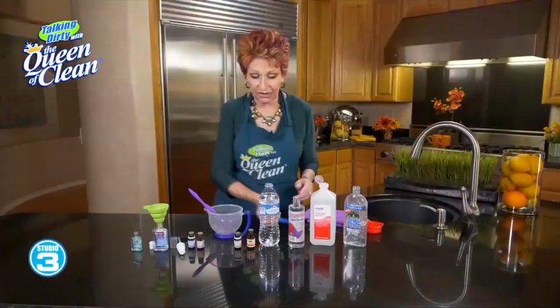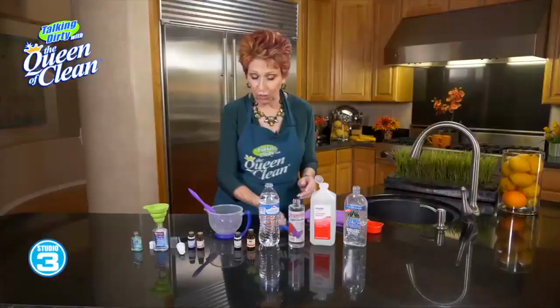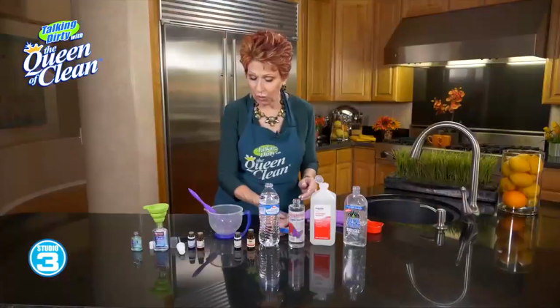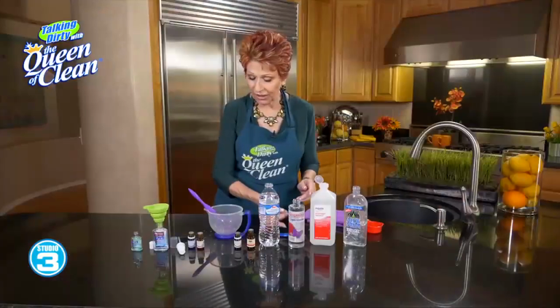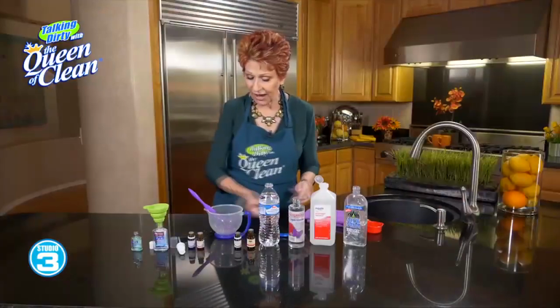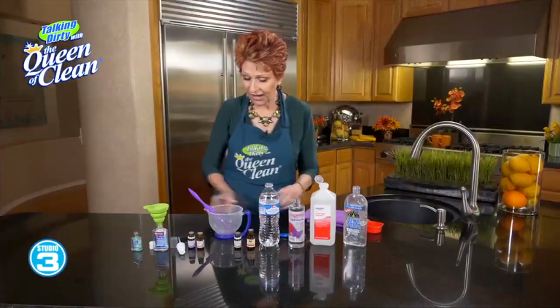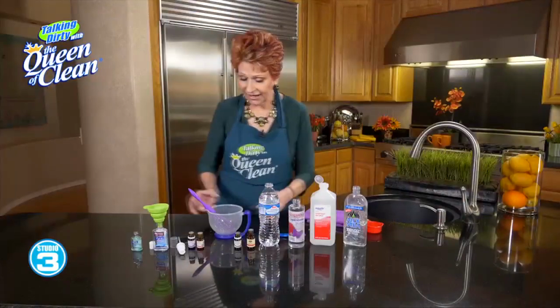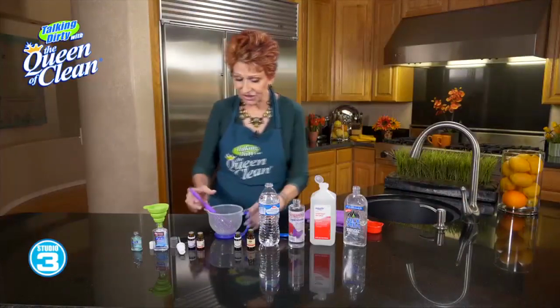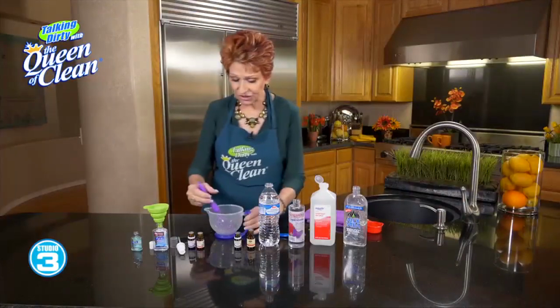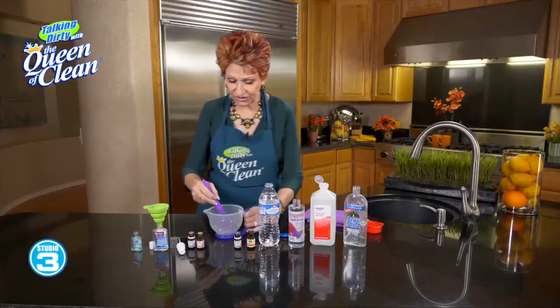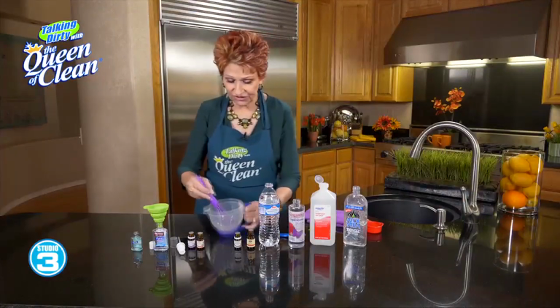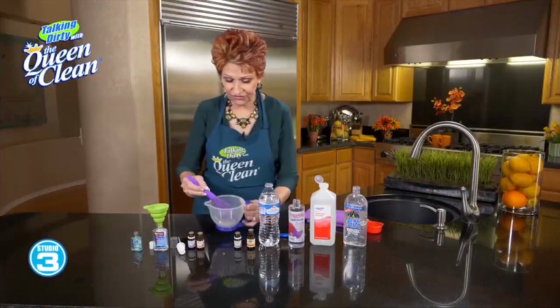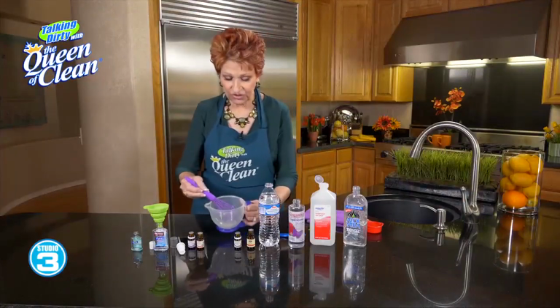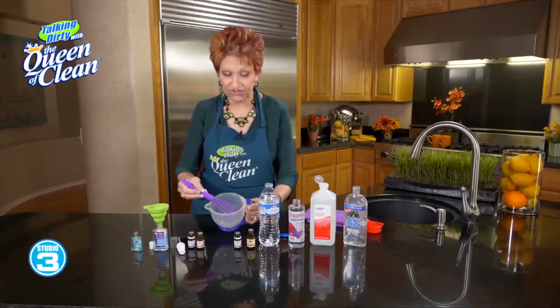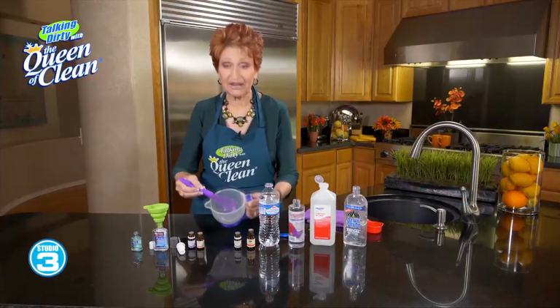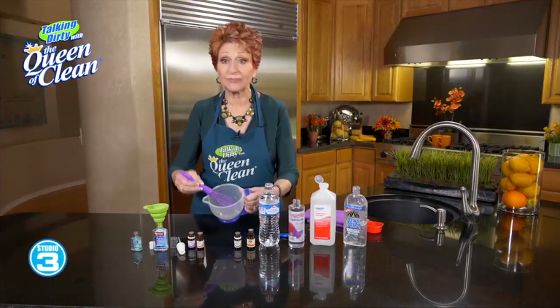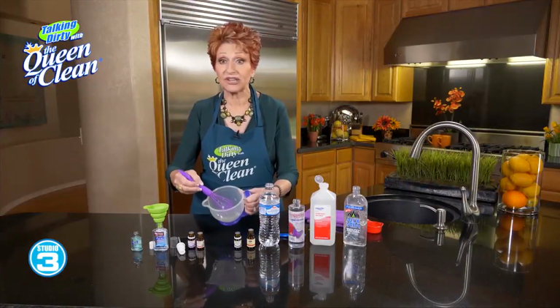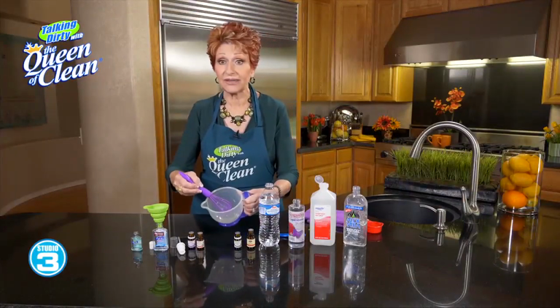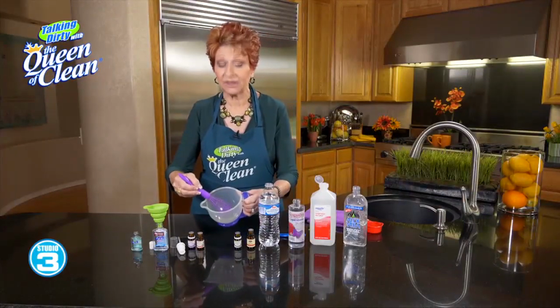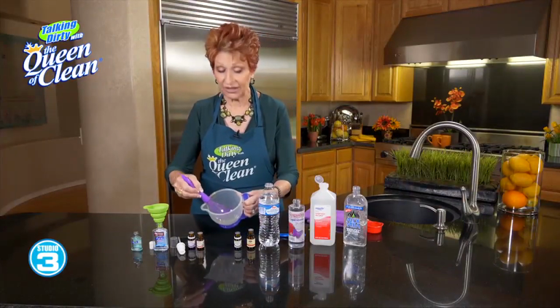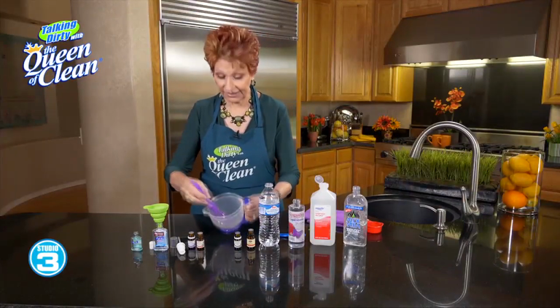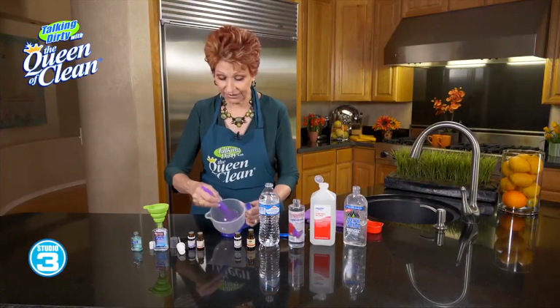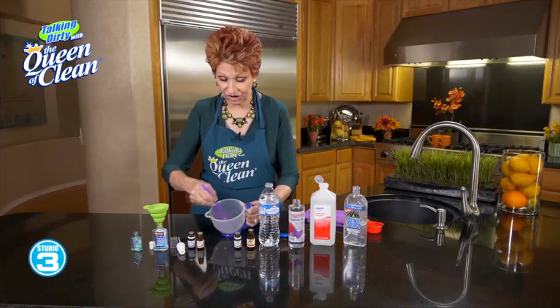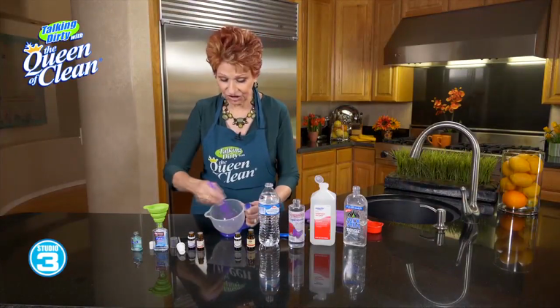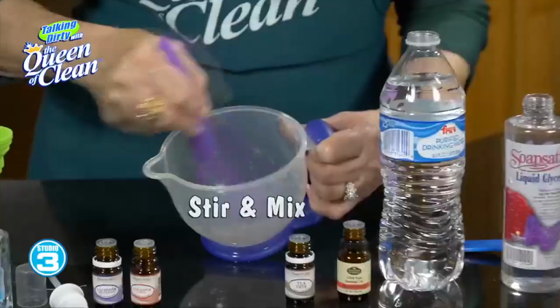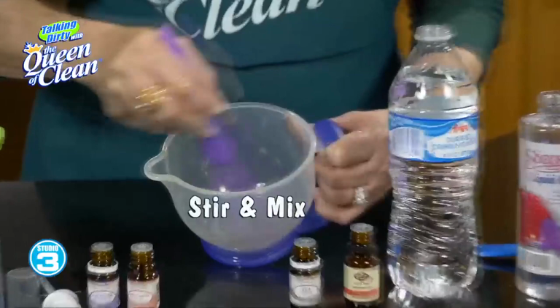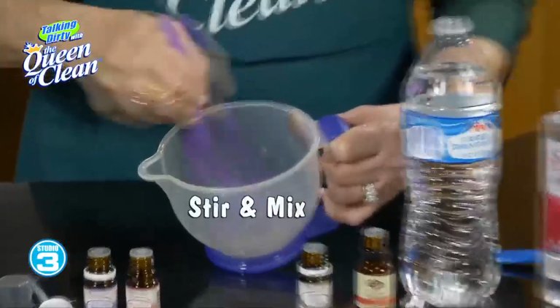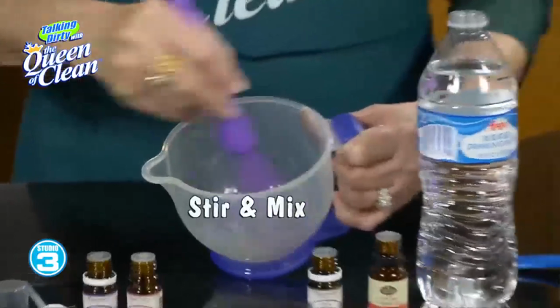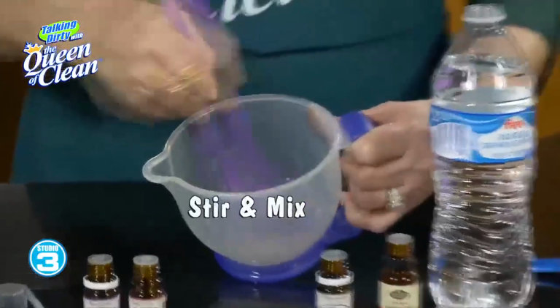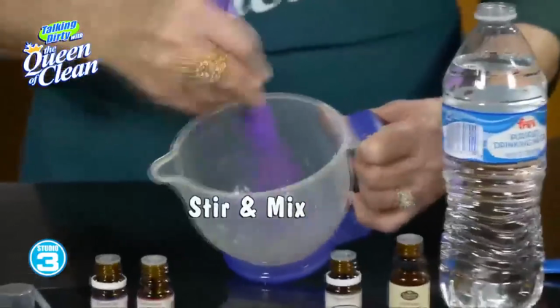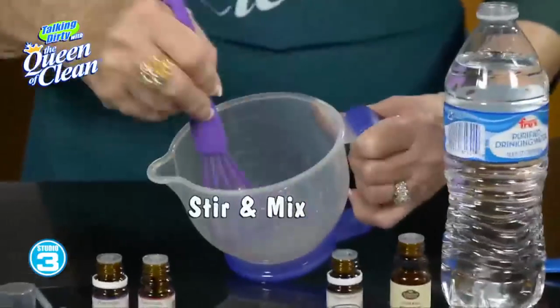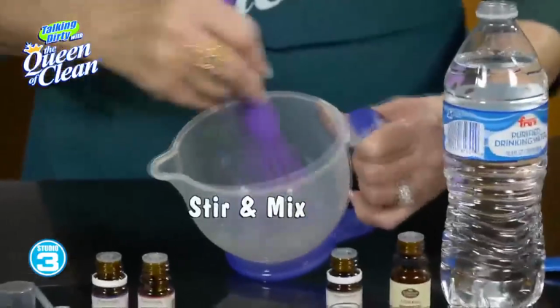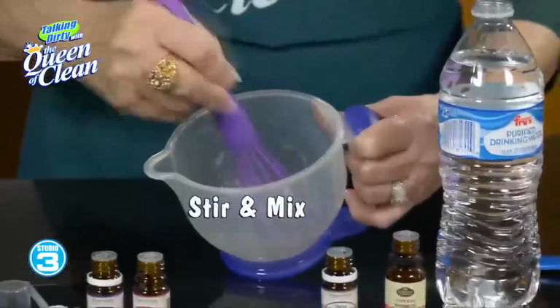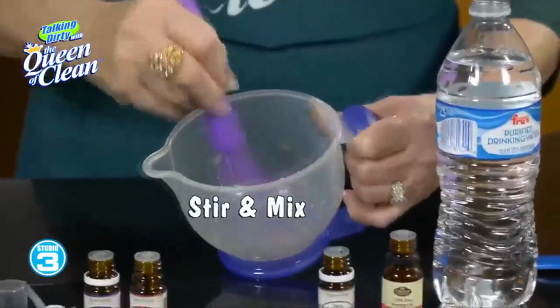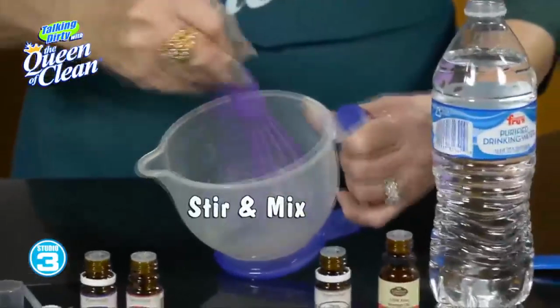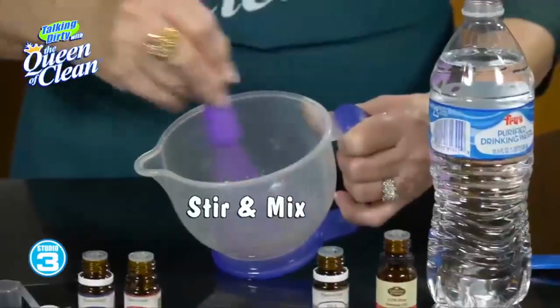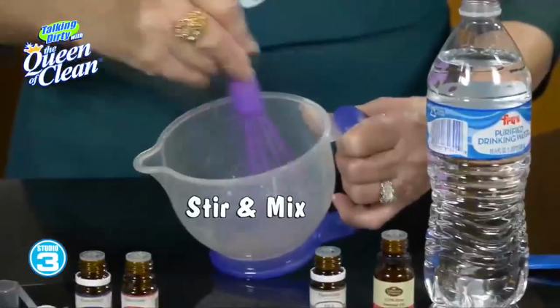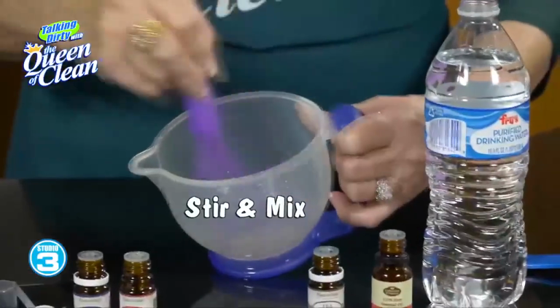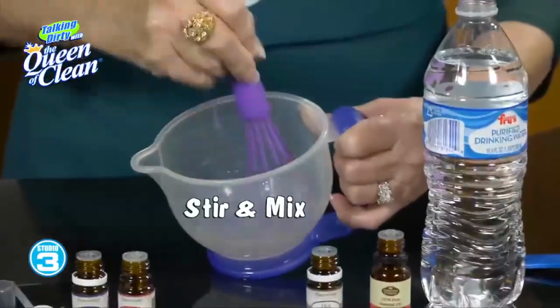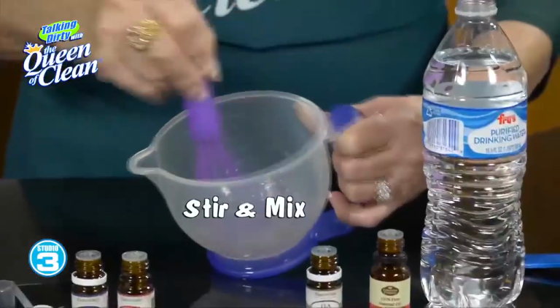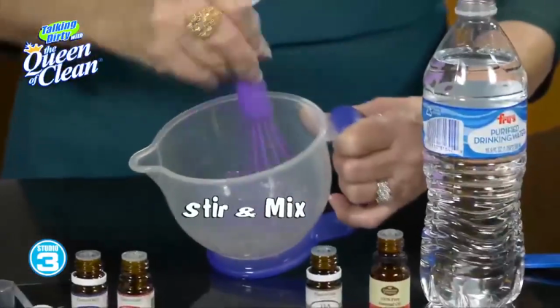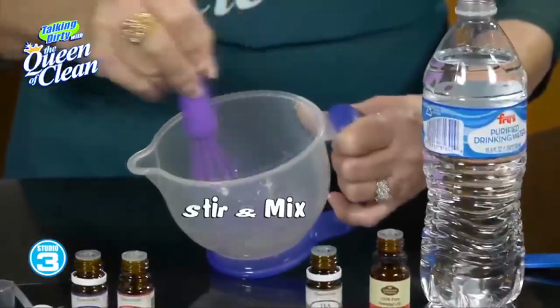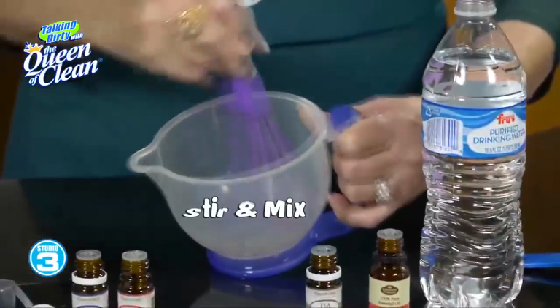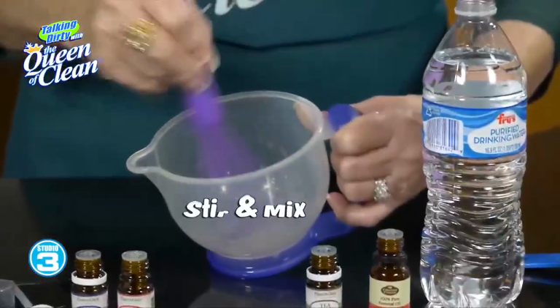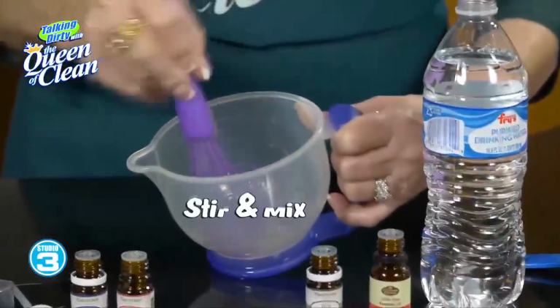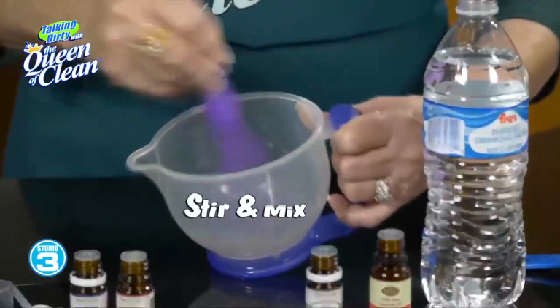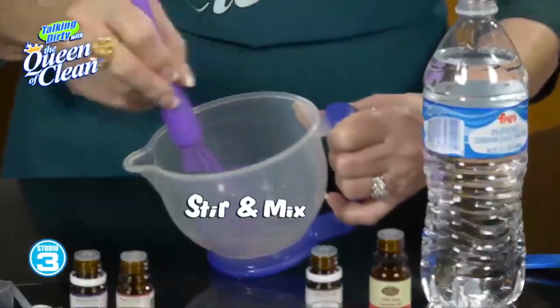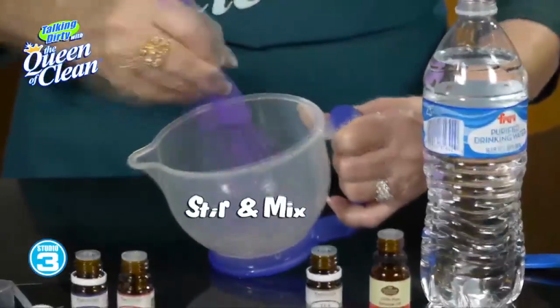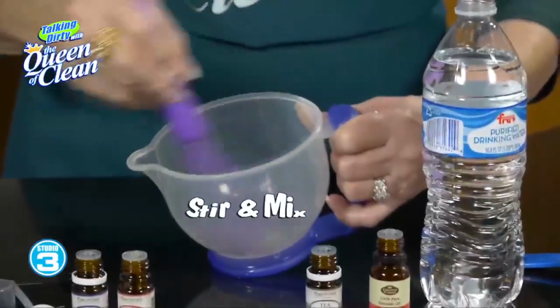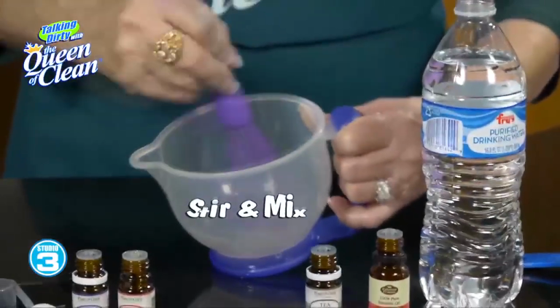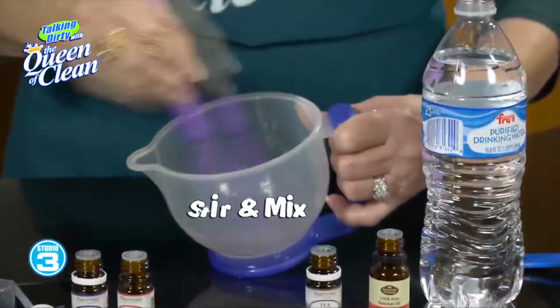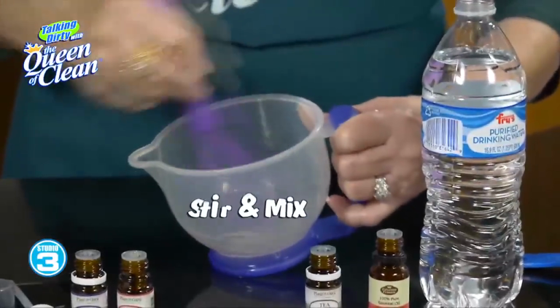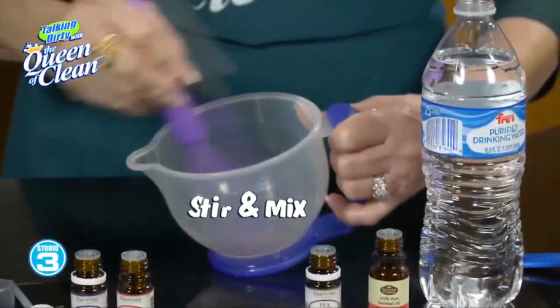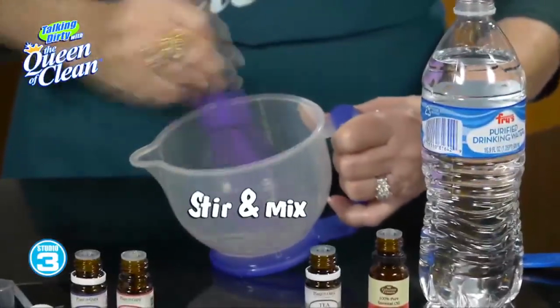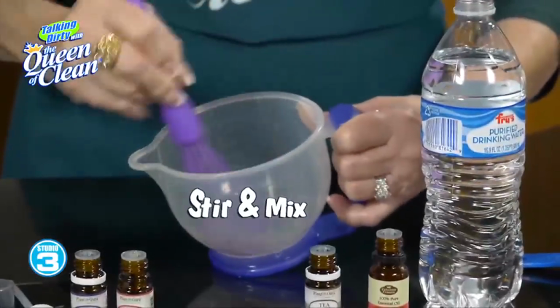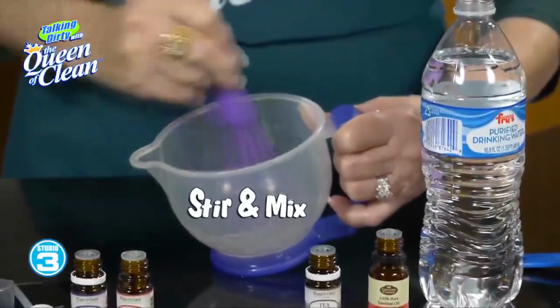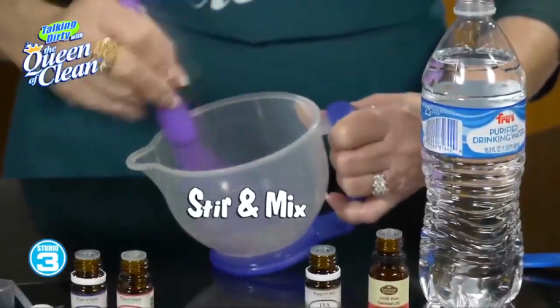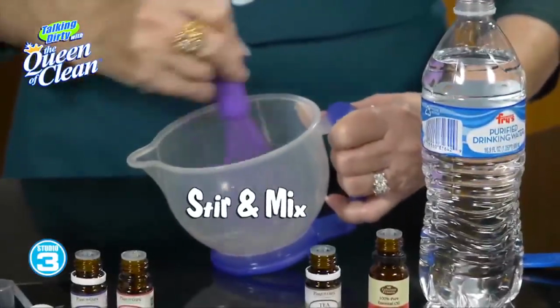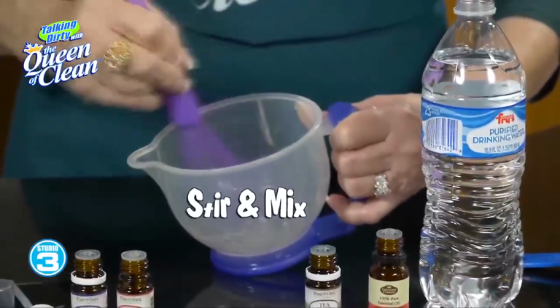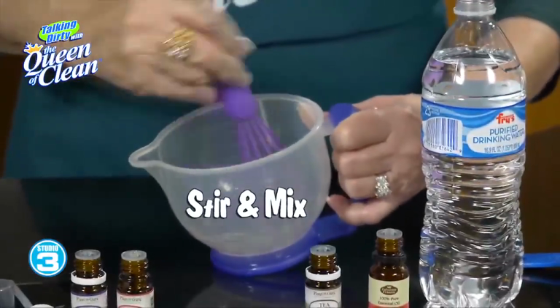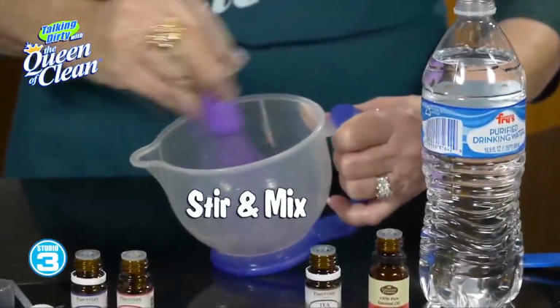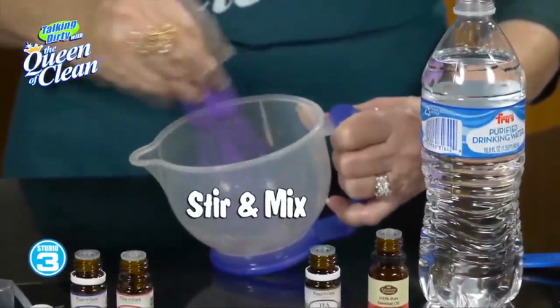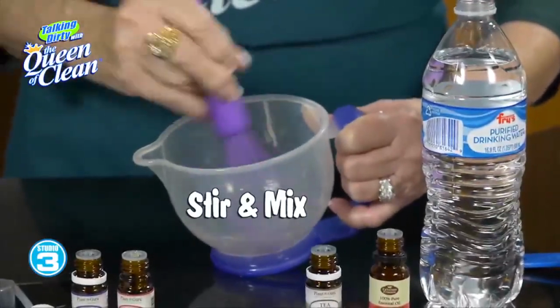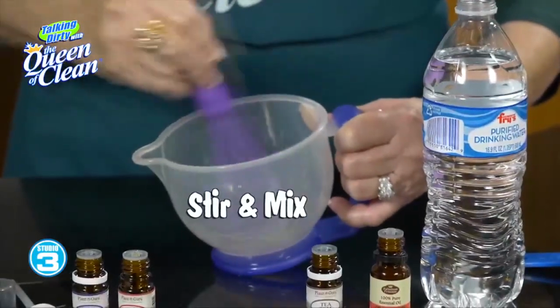Then what I do is first, I'm going to give it a little stir, just like this, just to get it mixed up together, all of the ingredients.